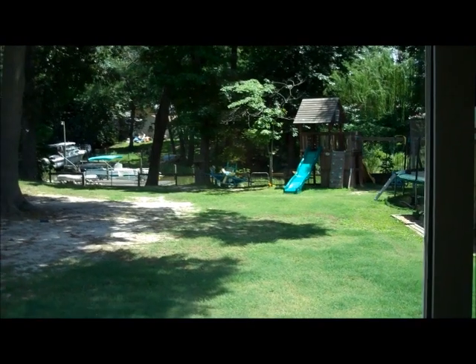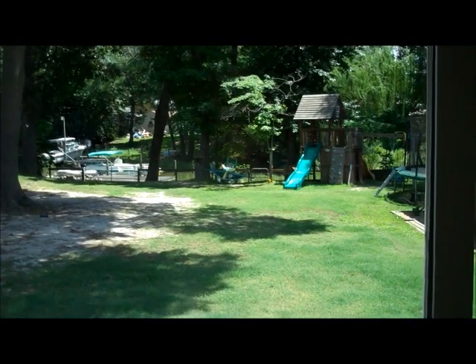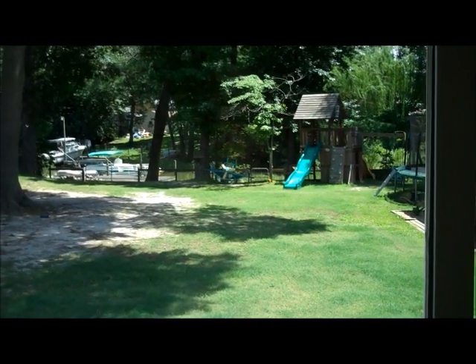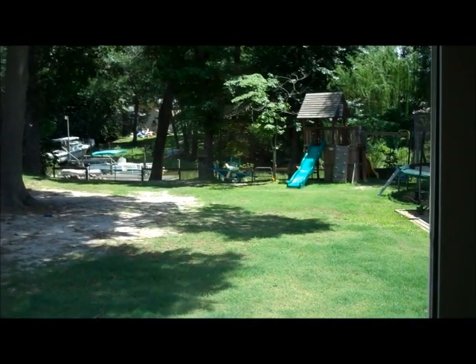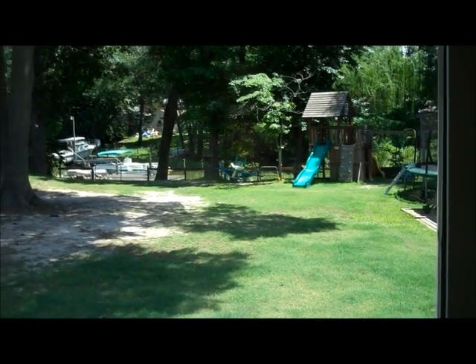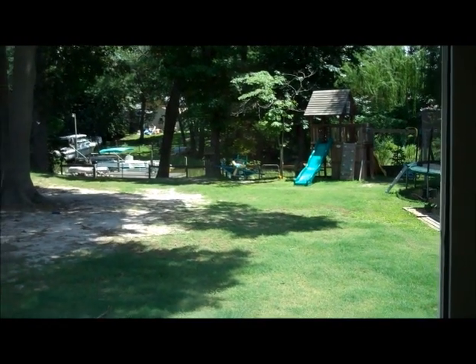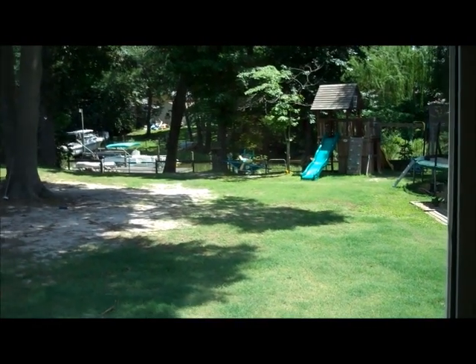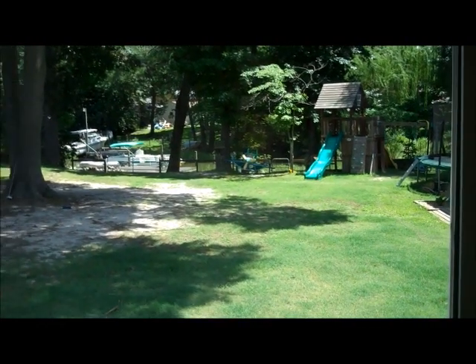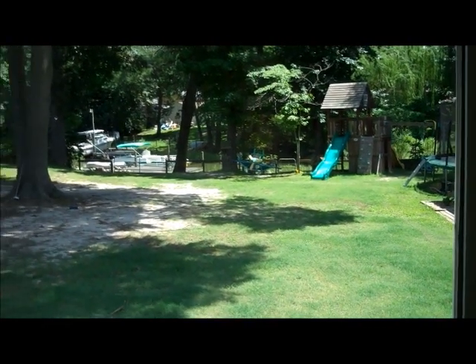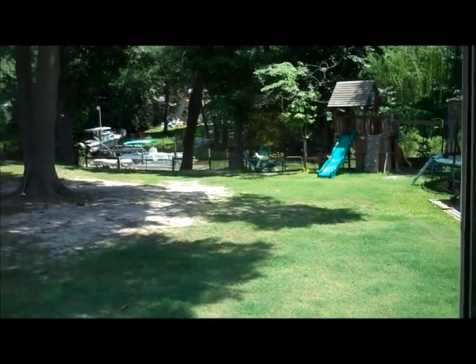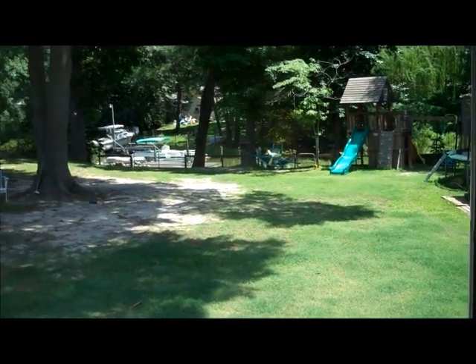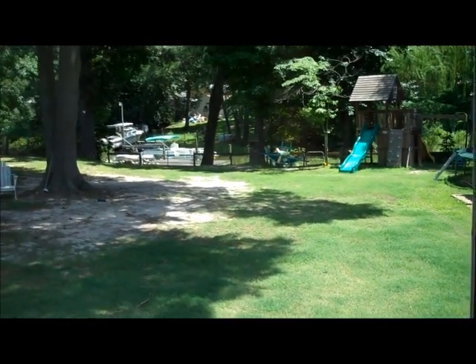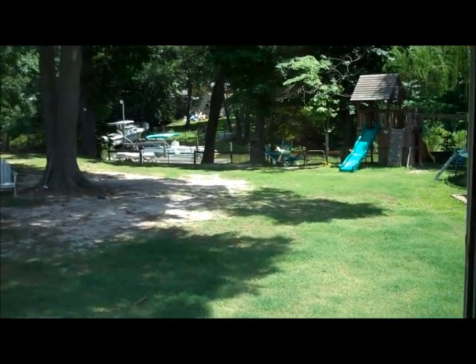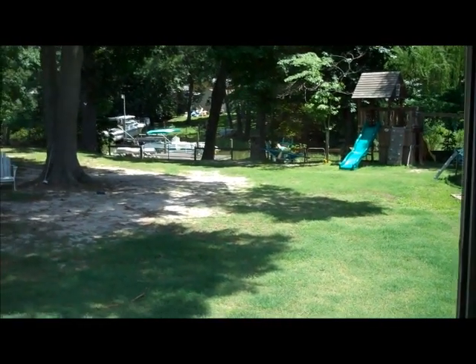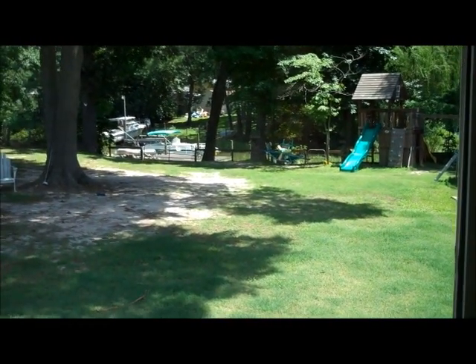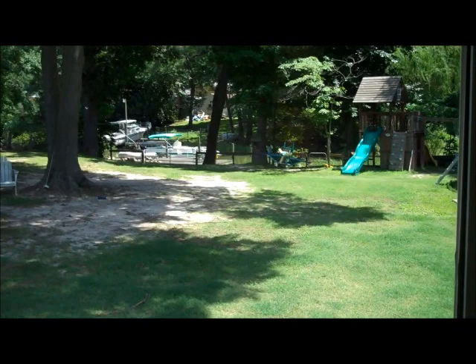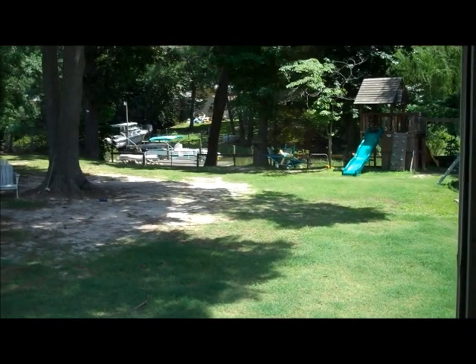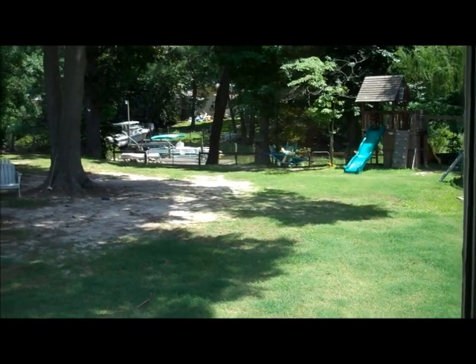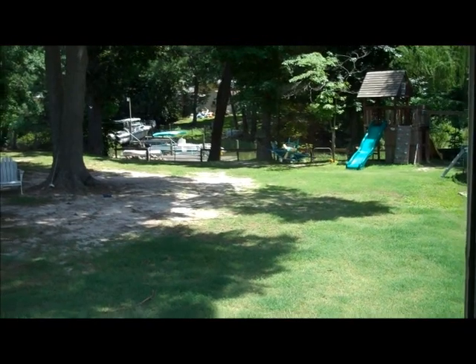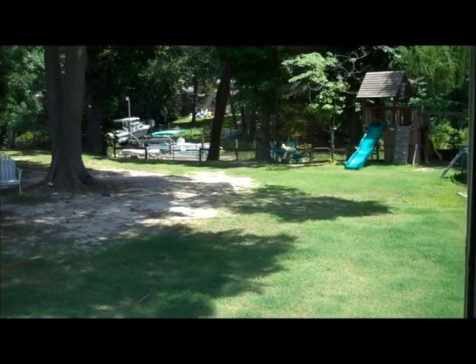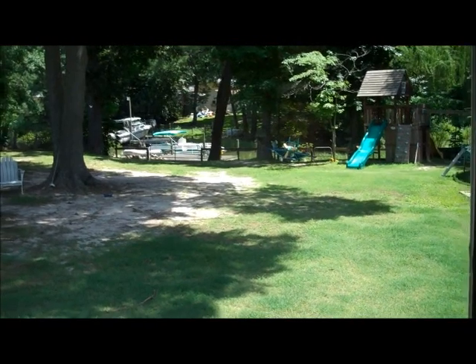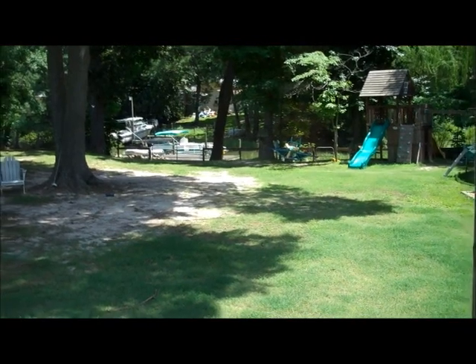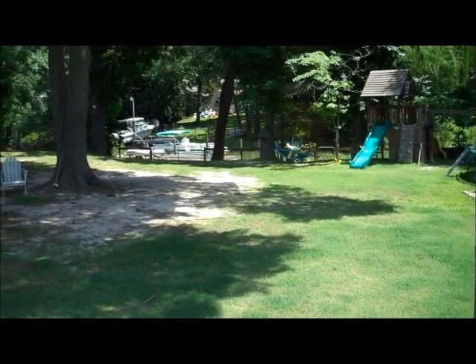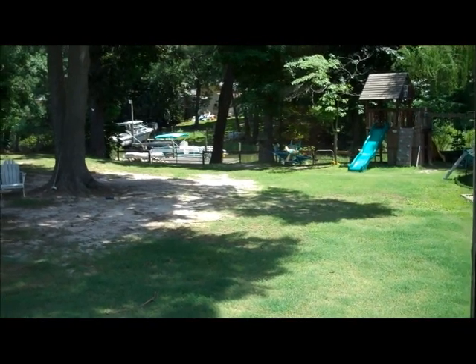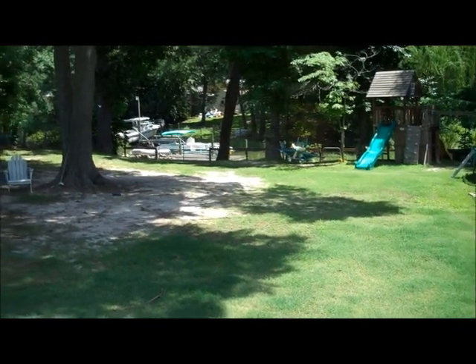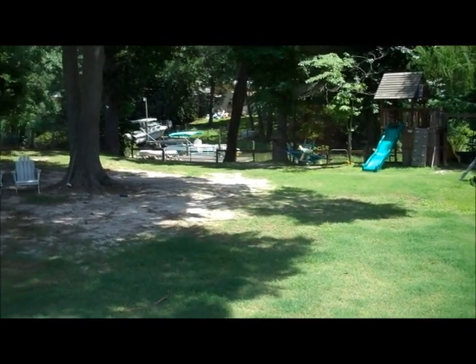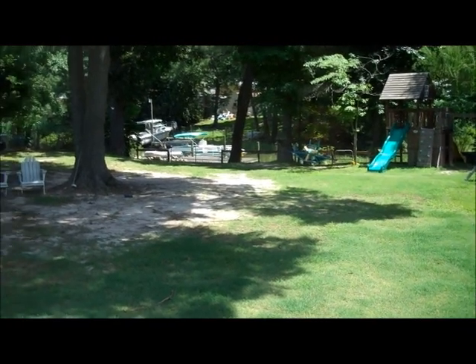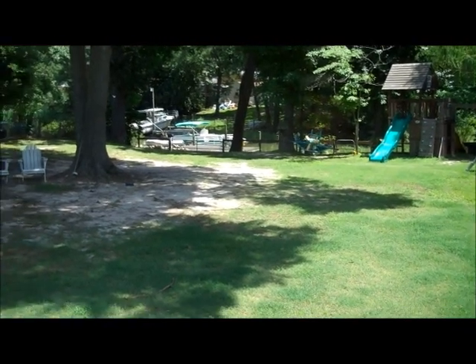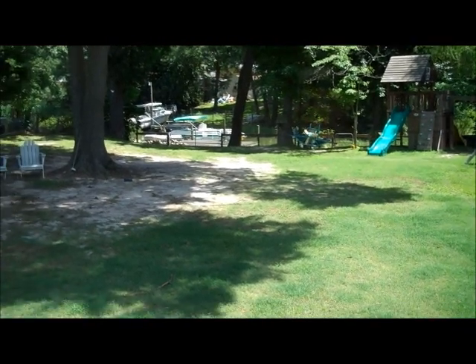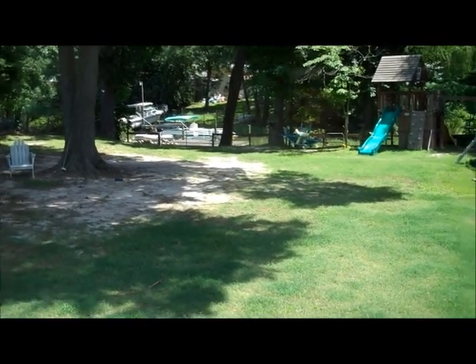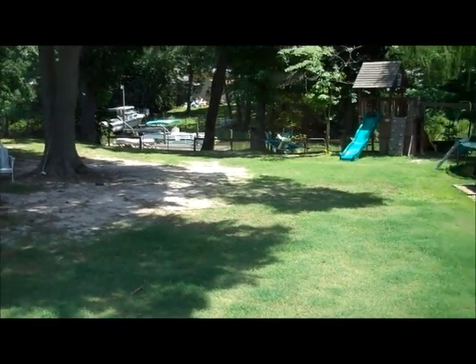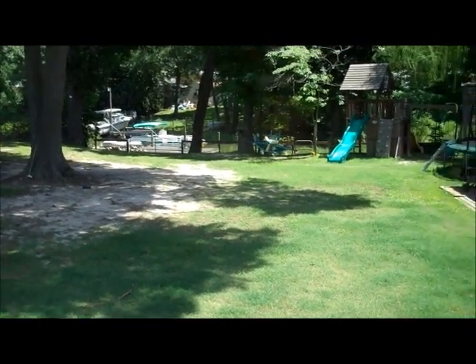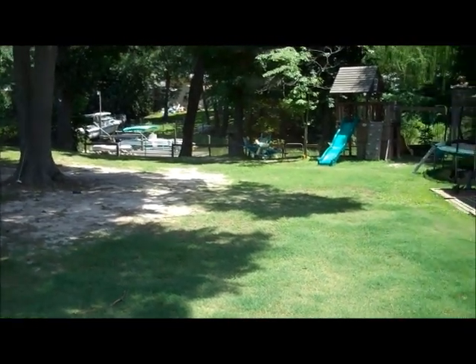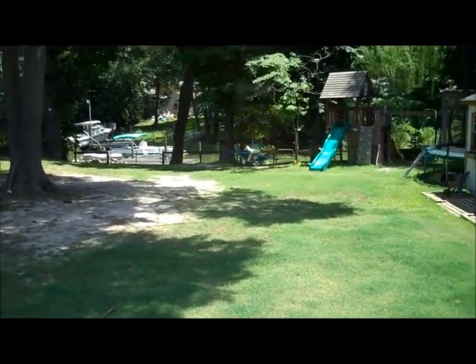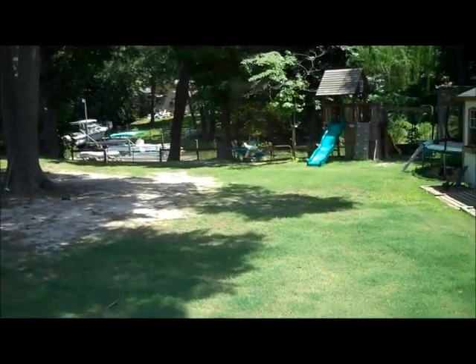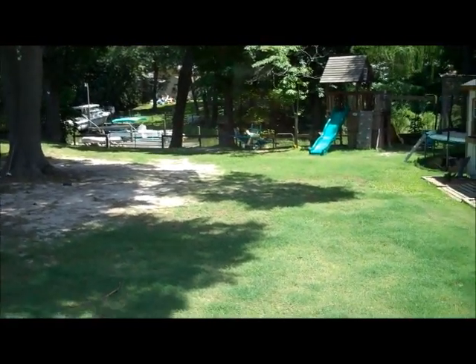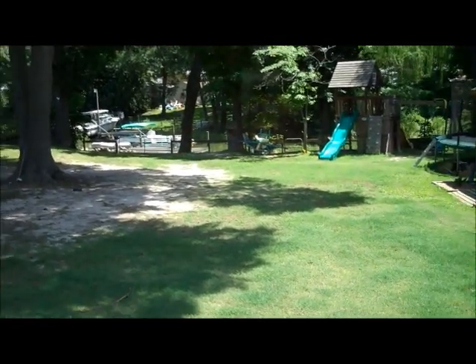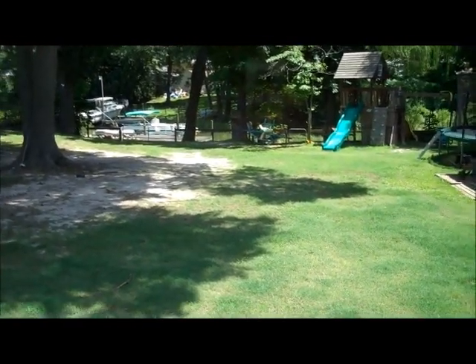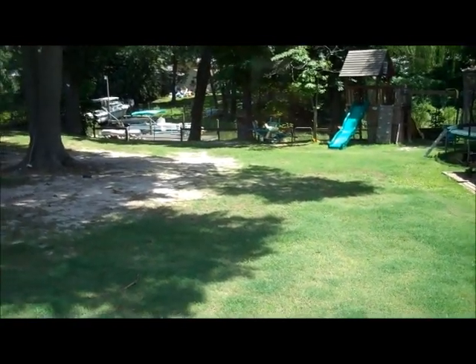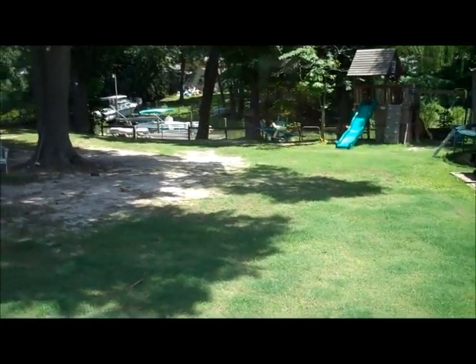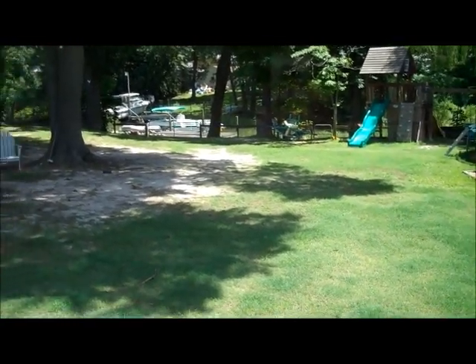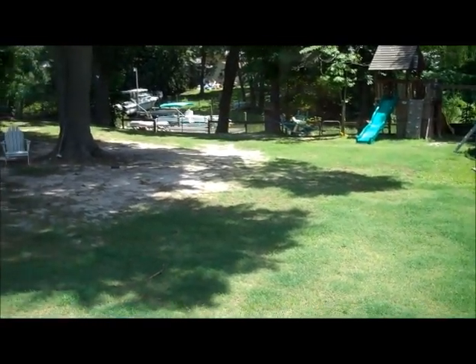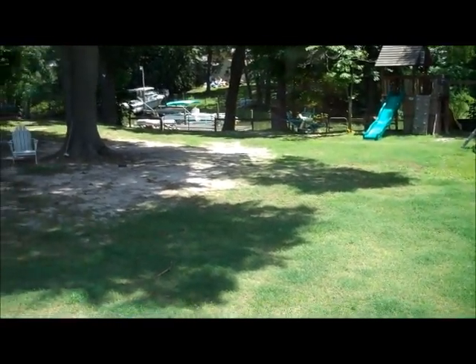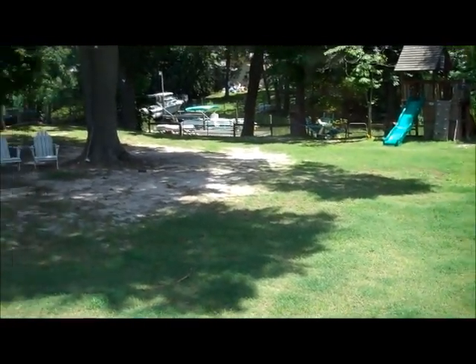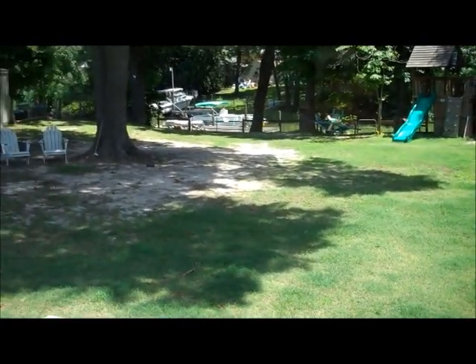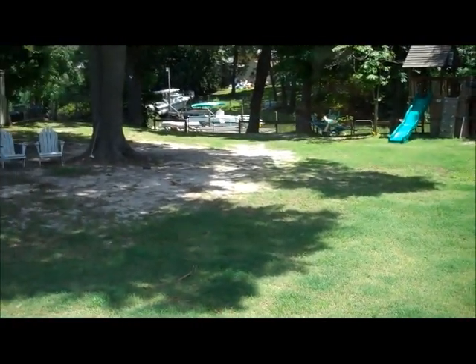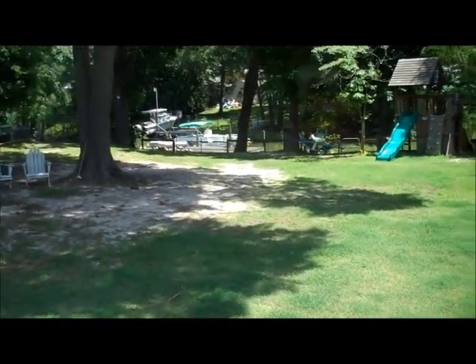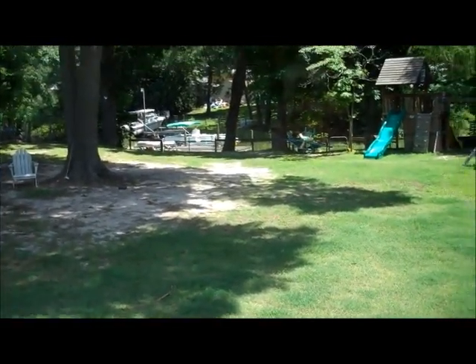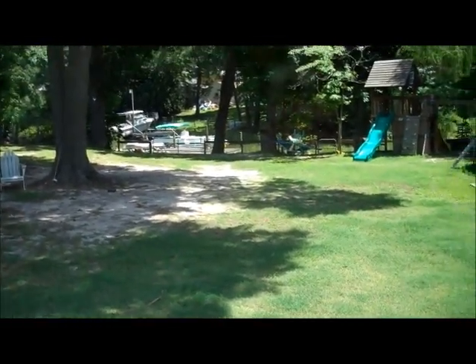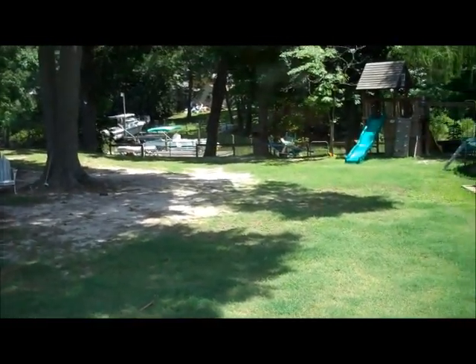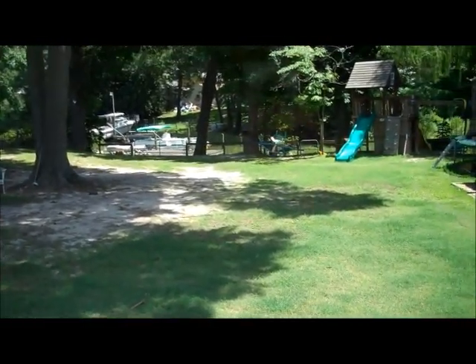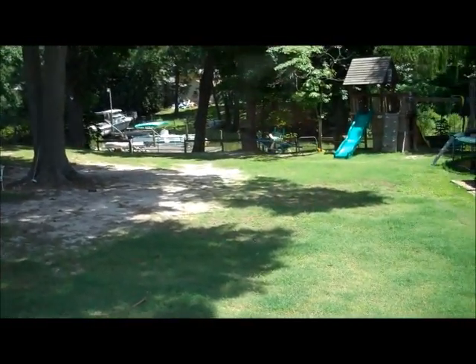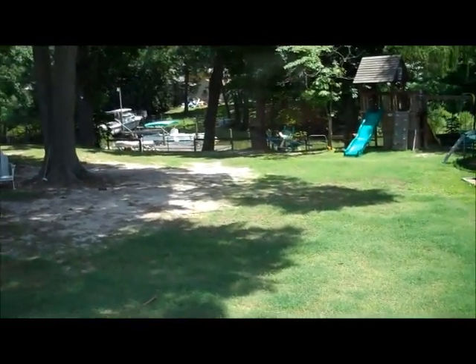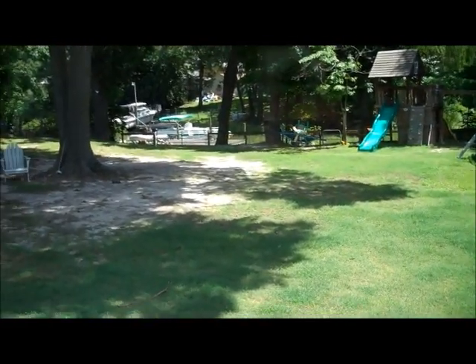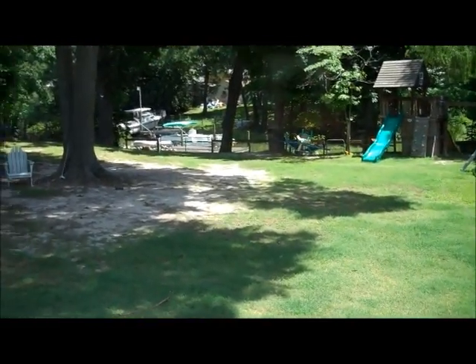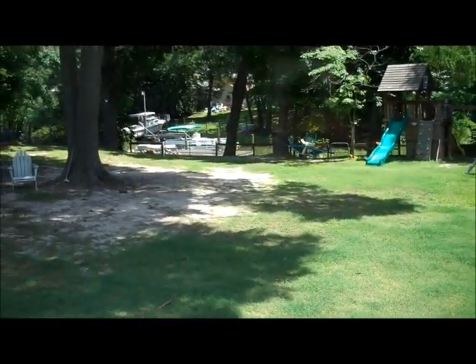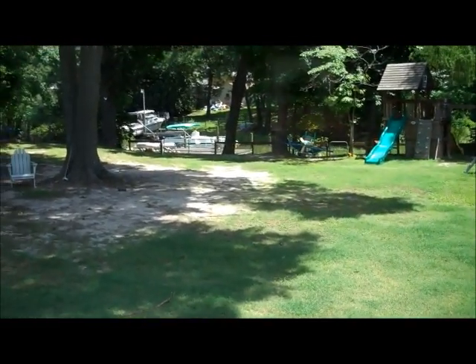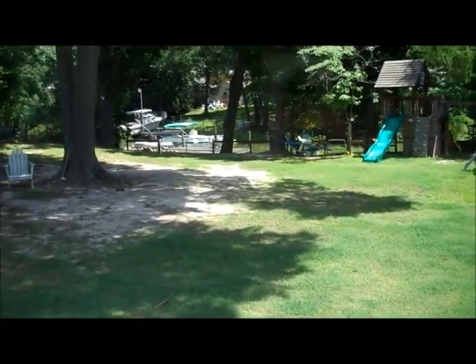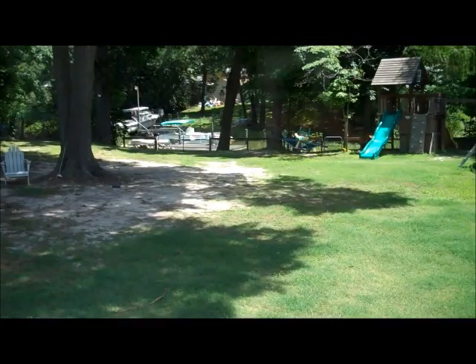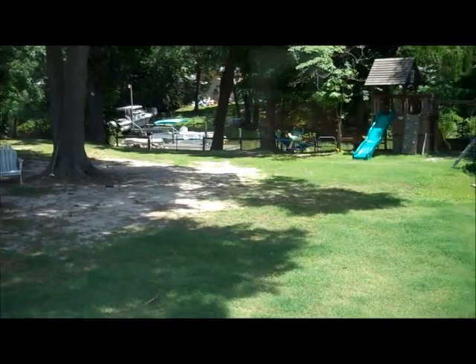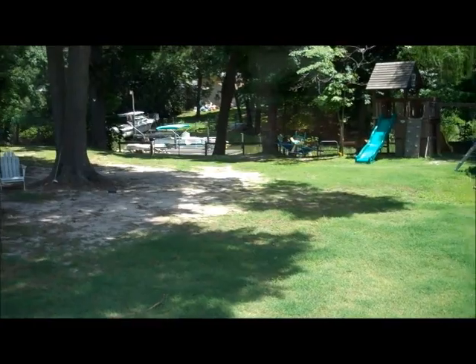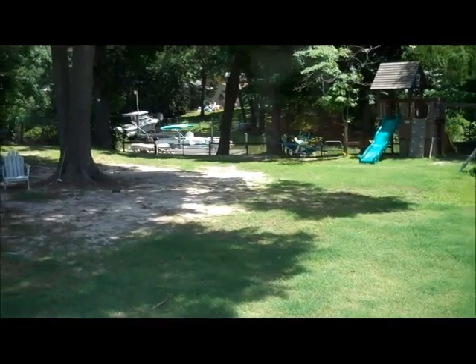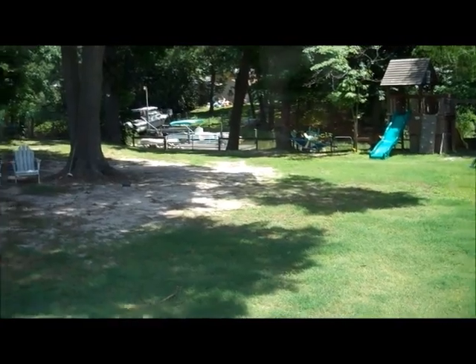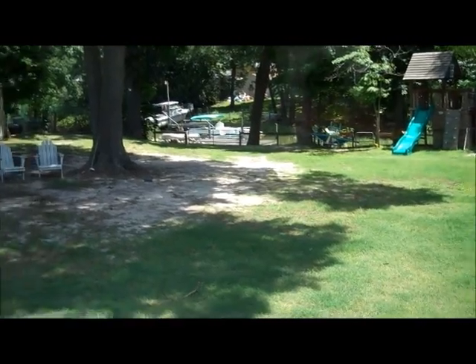Now just imagine you're walking through — you just got off work, it's one o'clock, you skipped out early on Friday afternoon. This is your backyard.